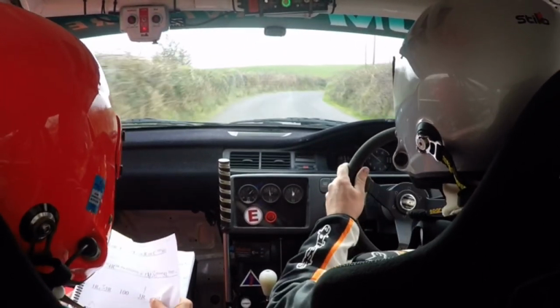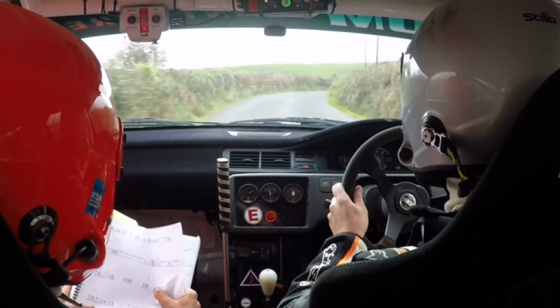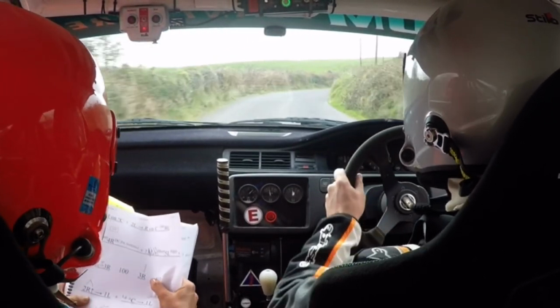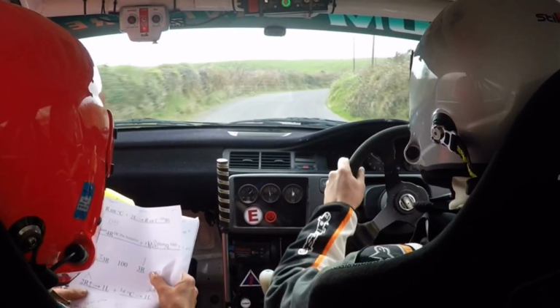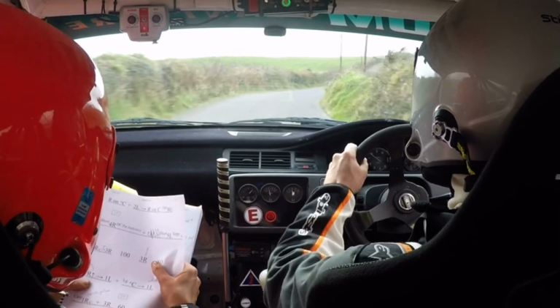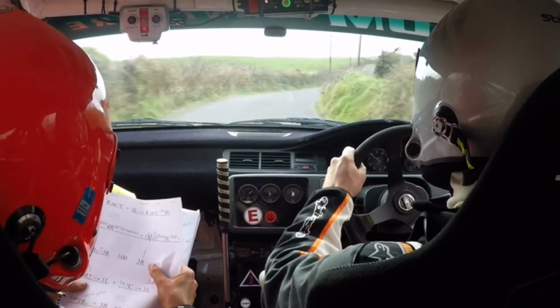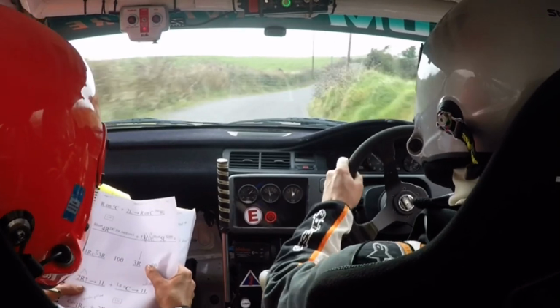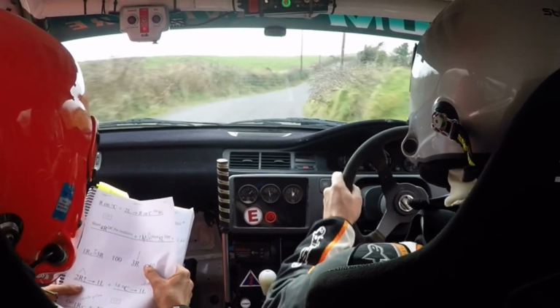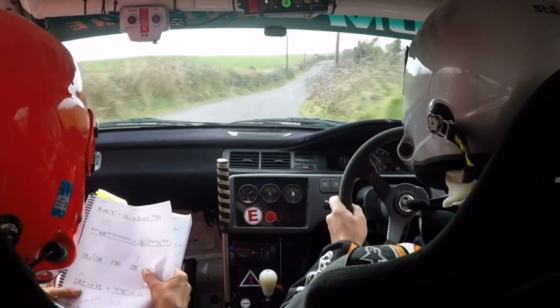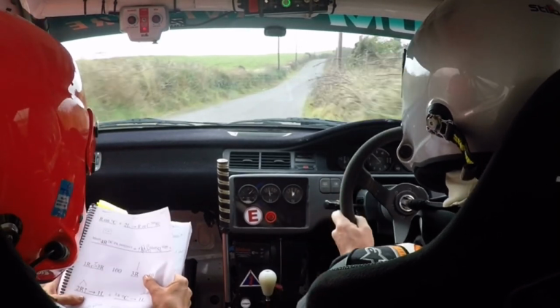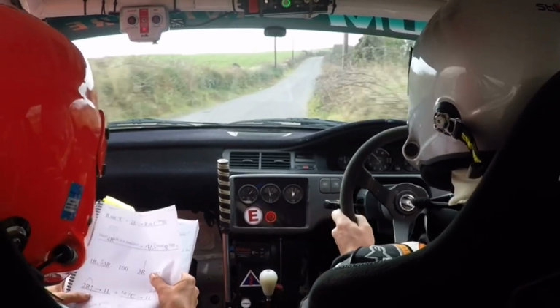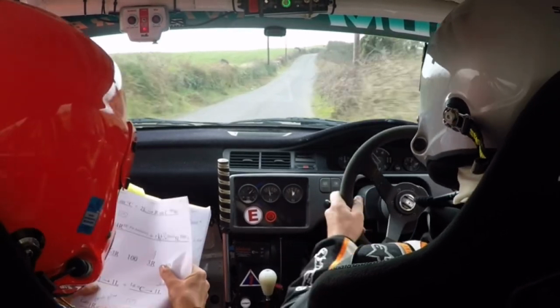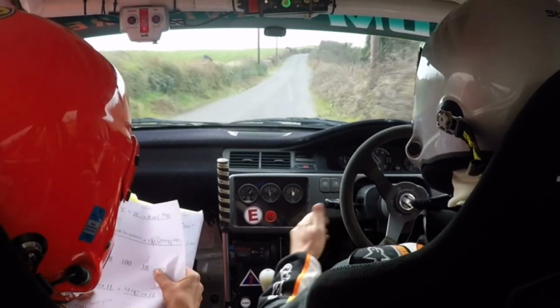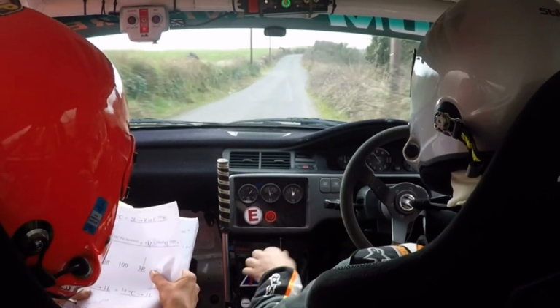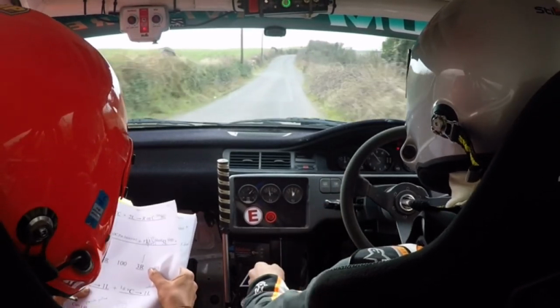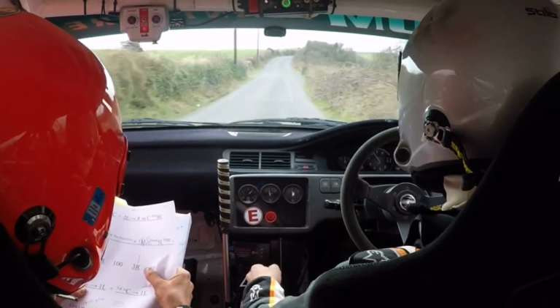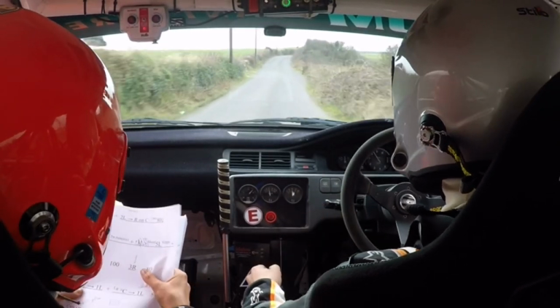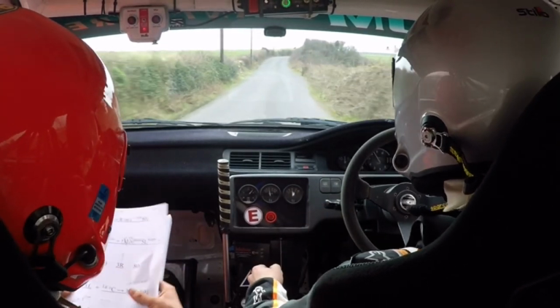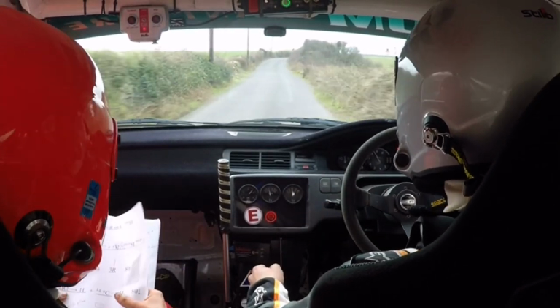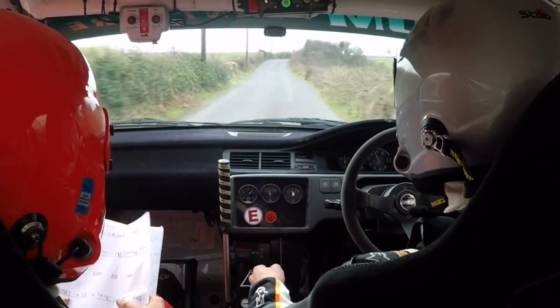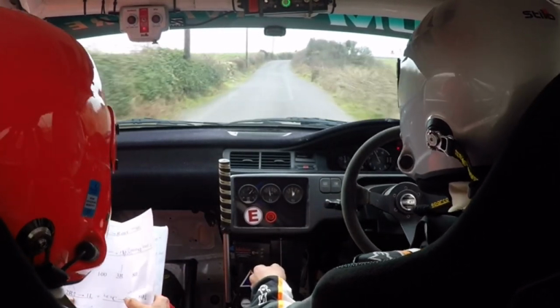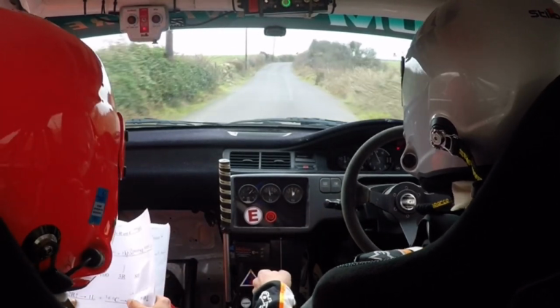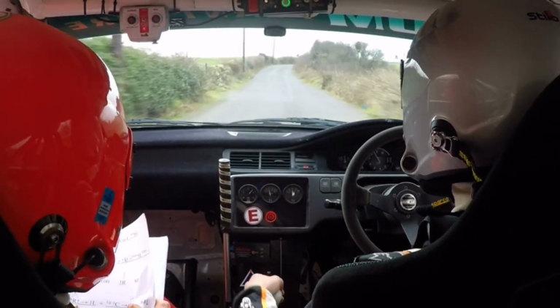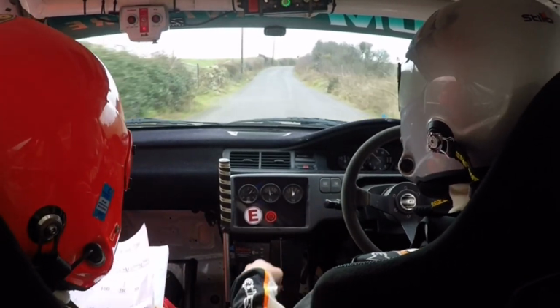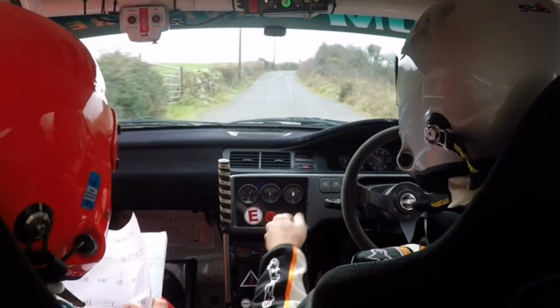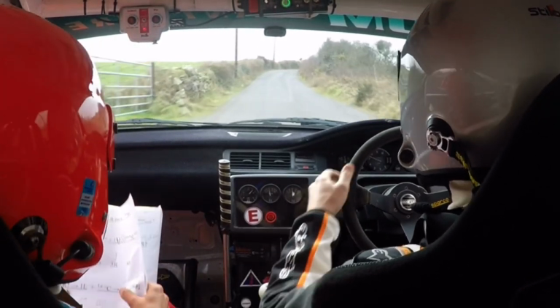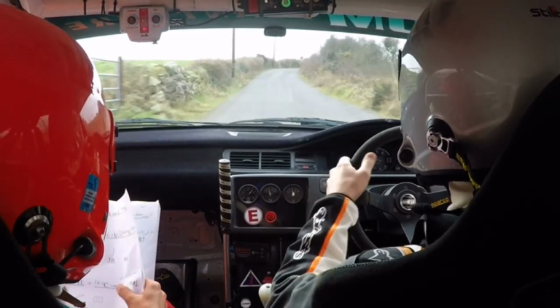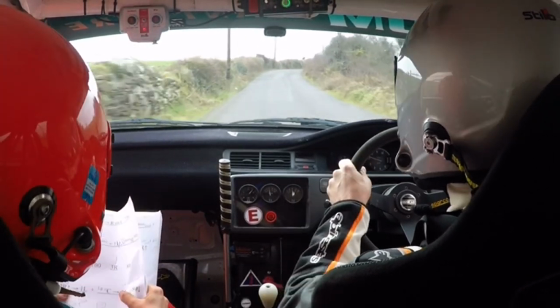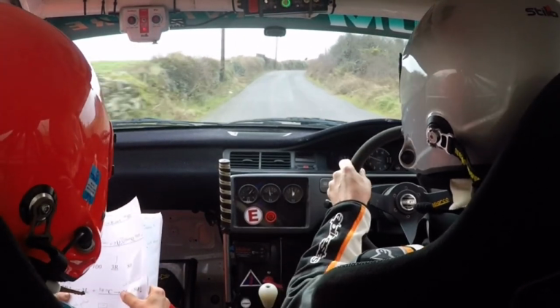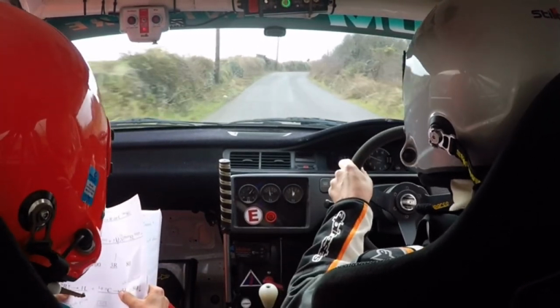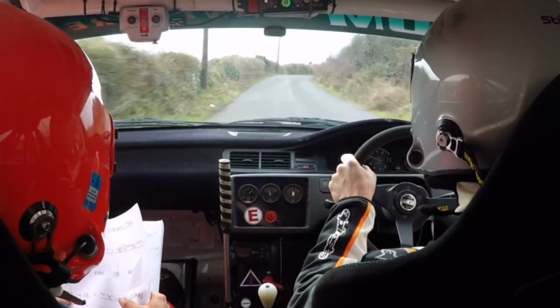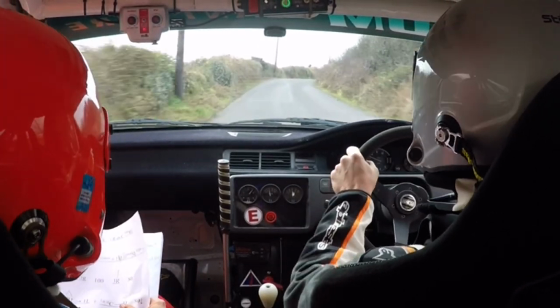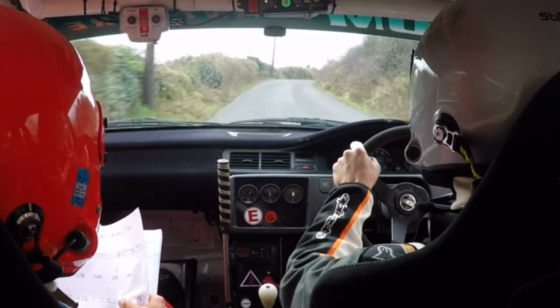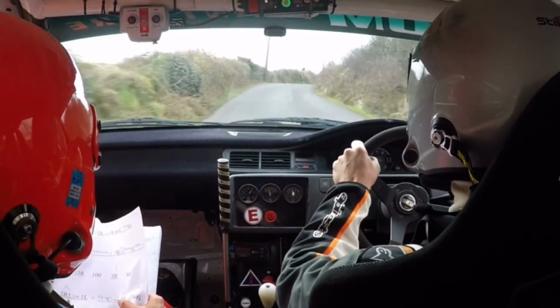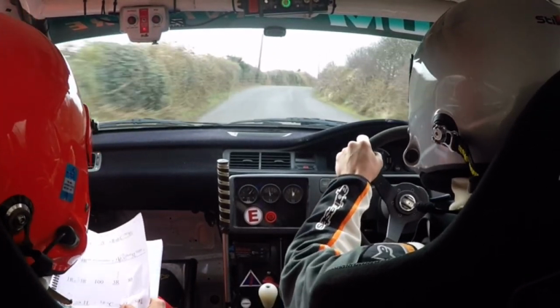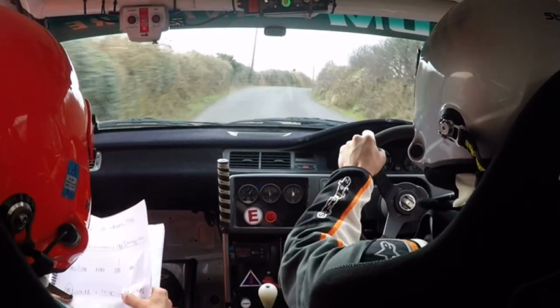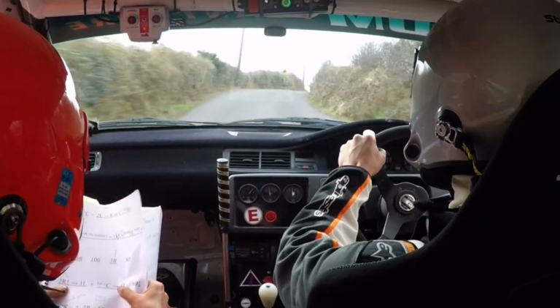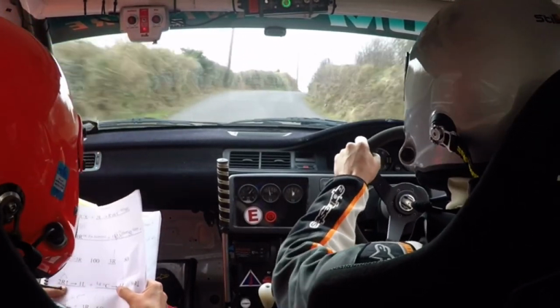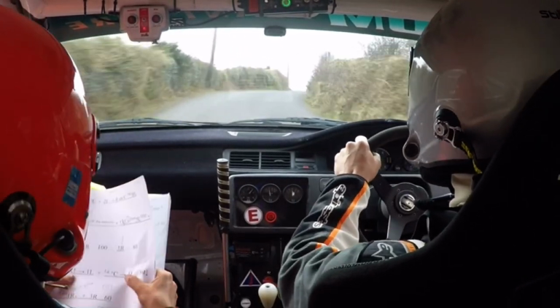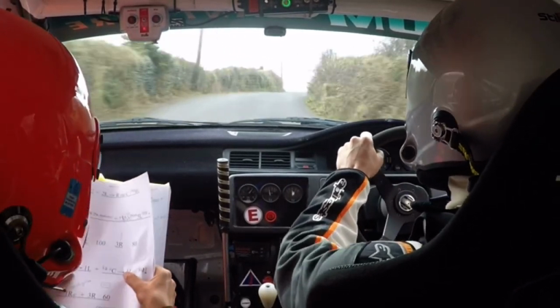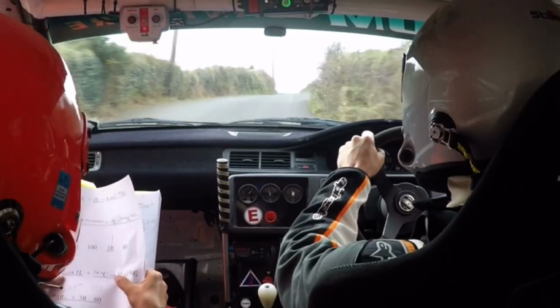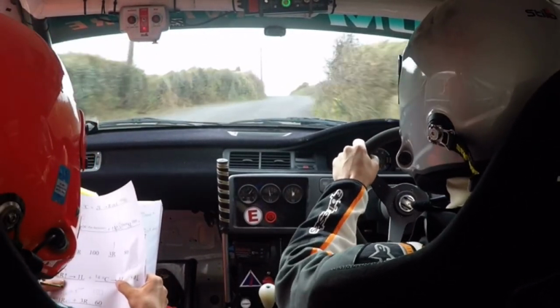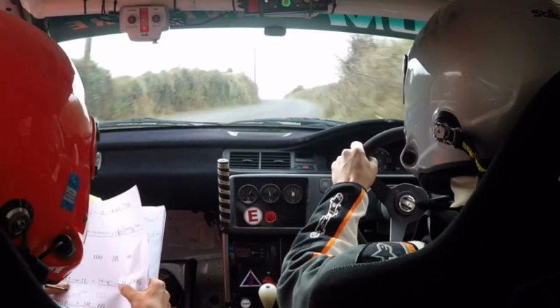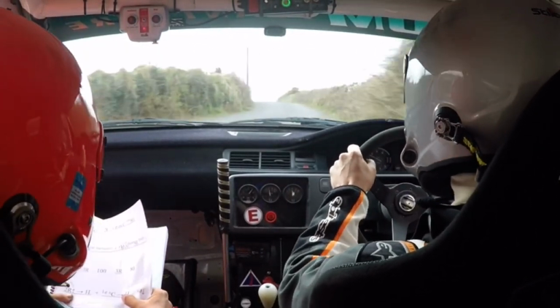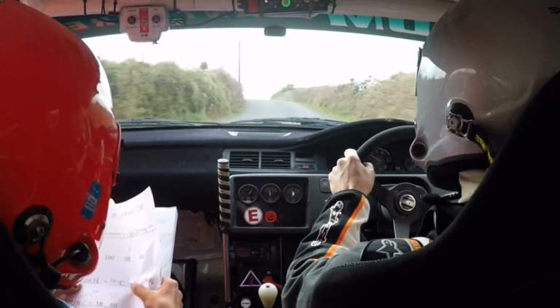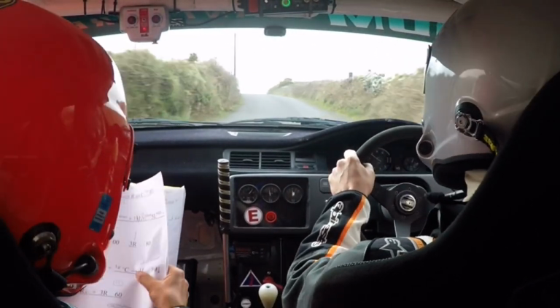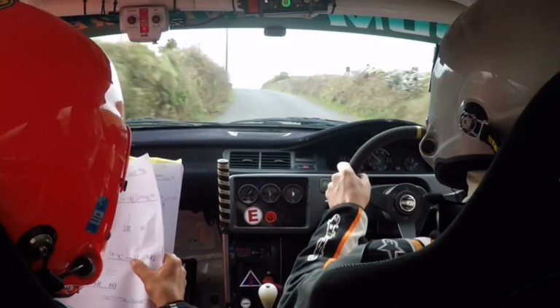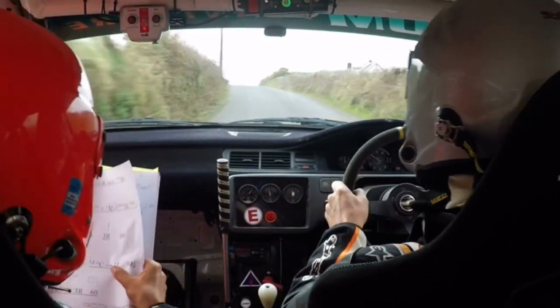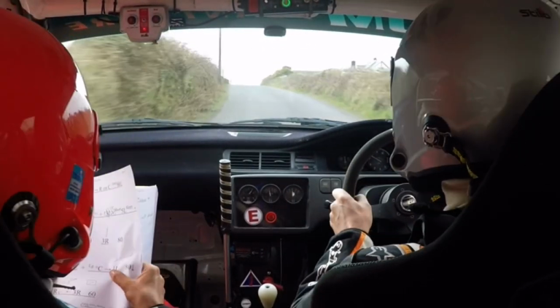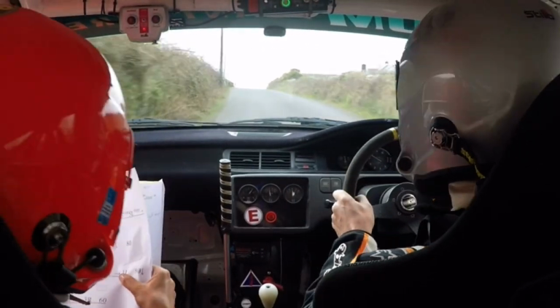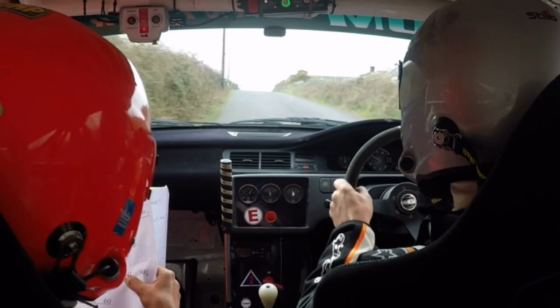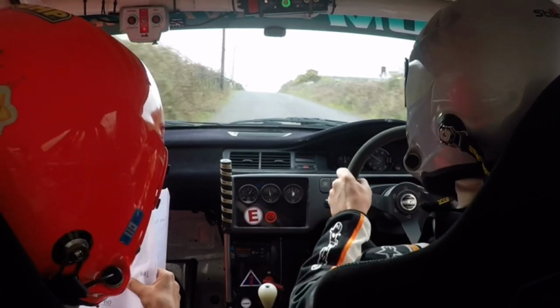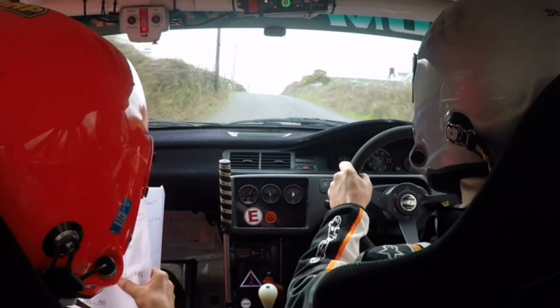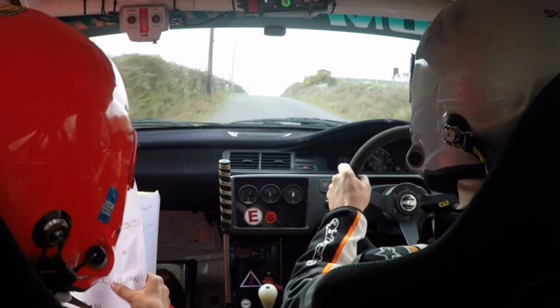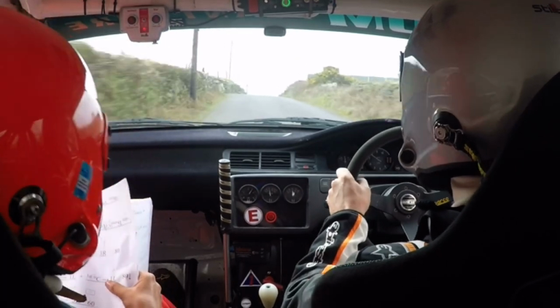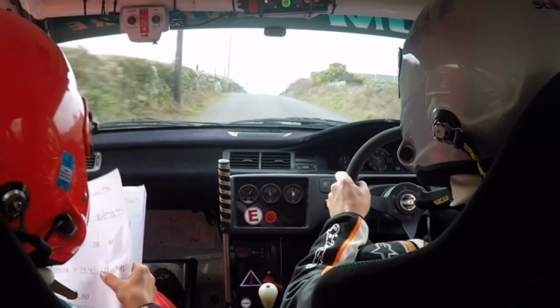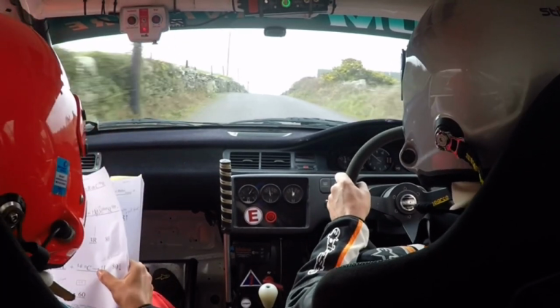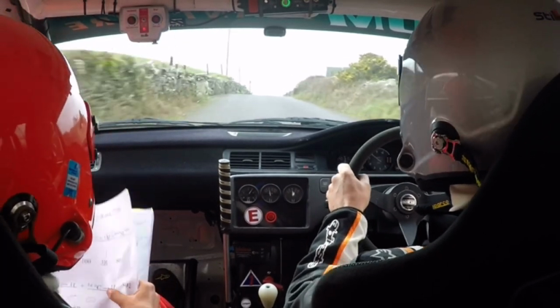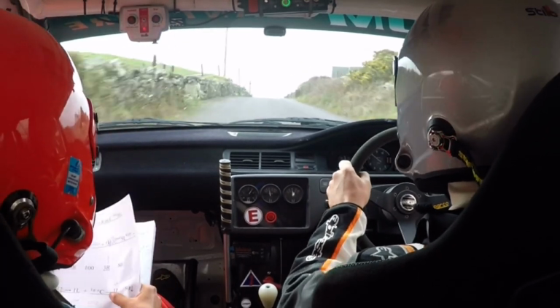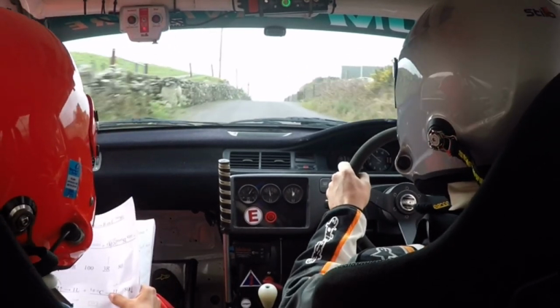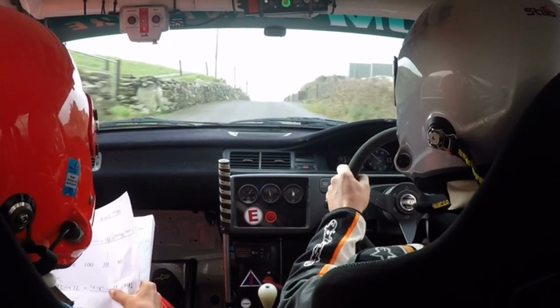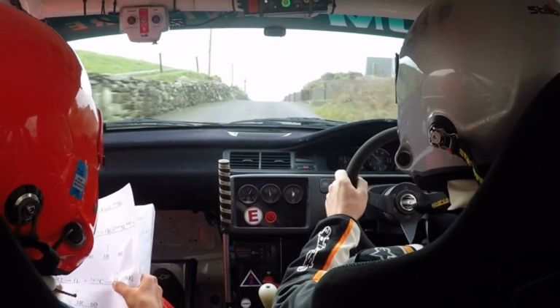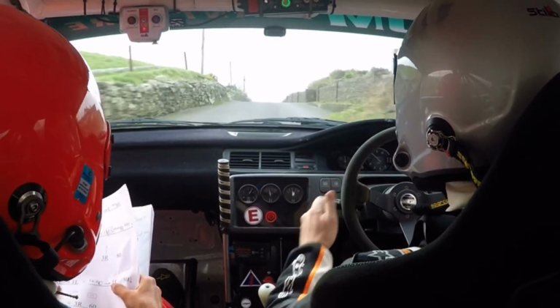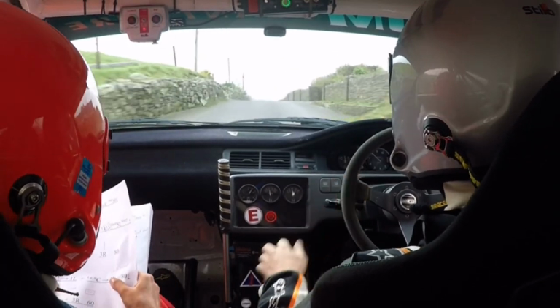2 right, uphill, and 1 left. Long flat crest, 1 left, 80.